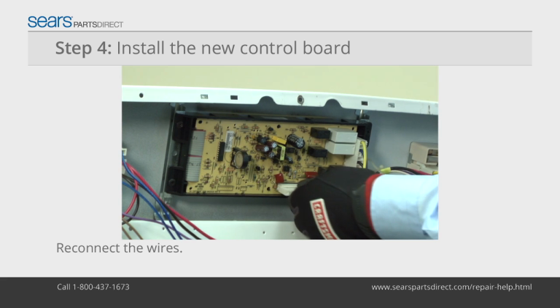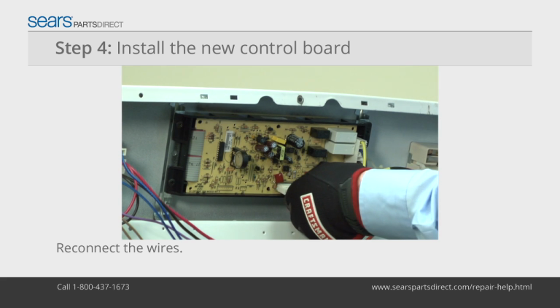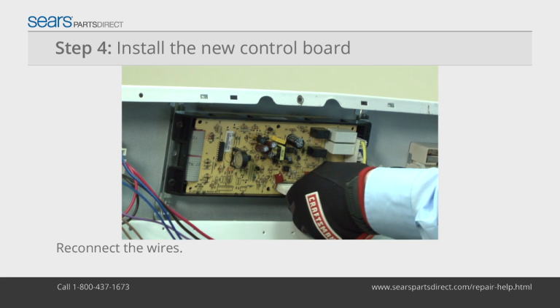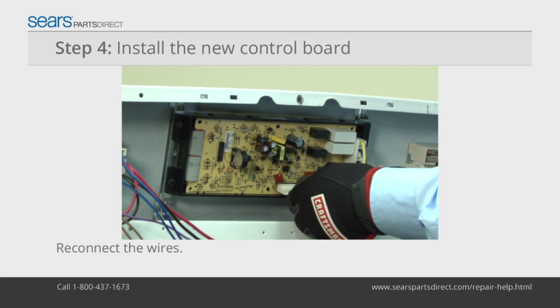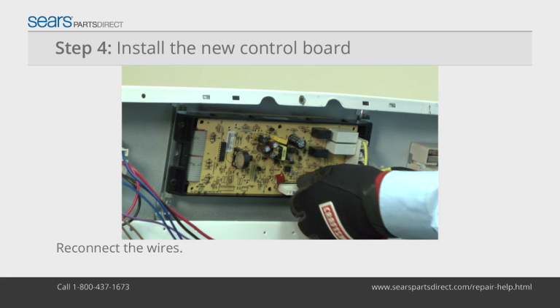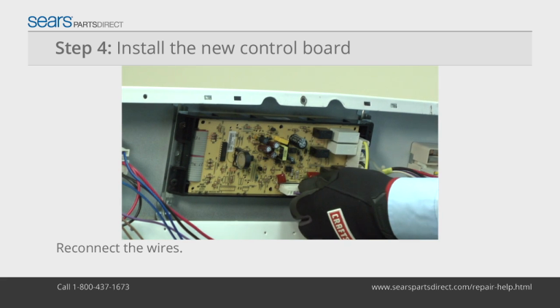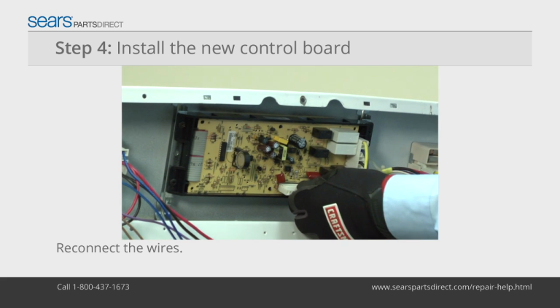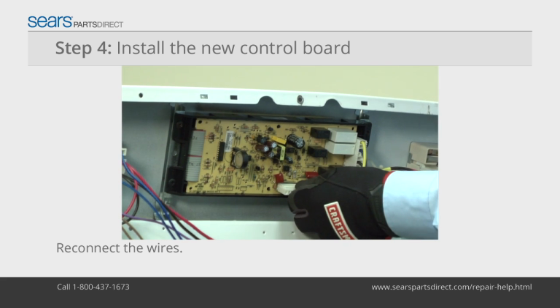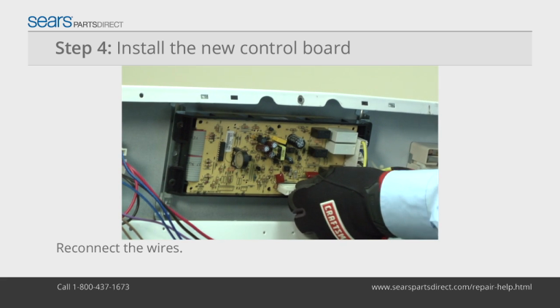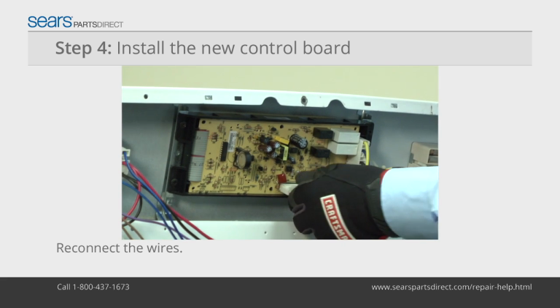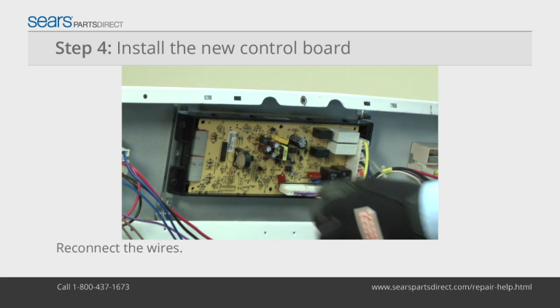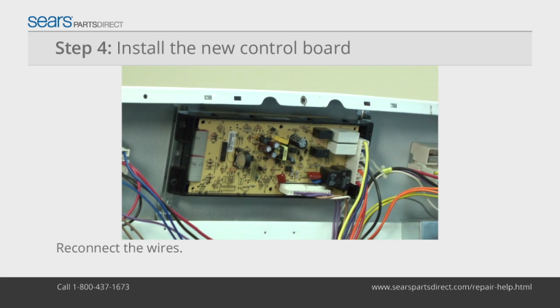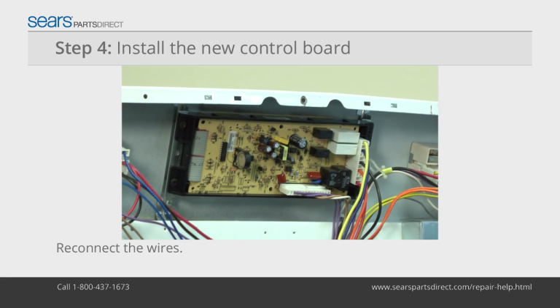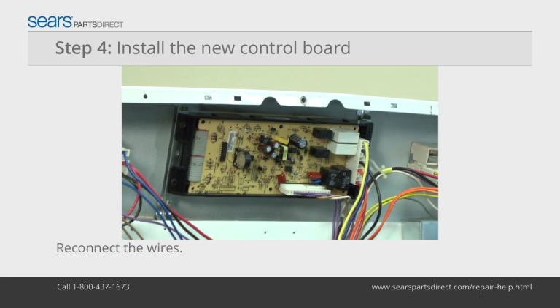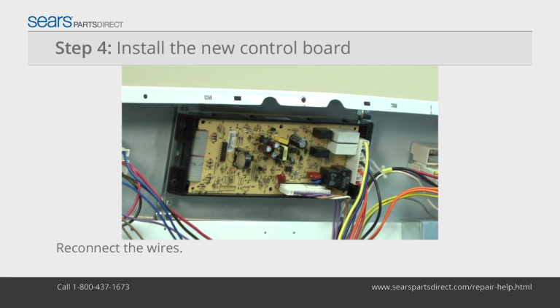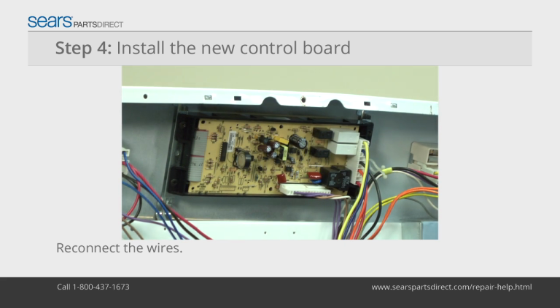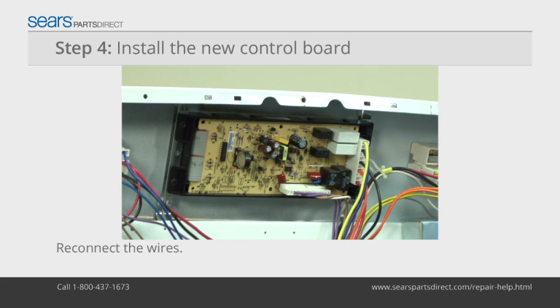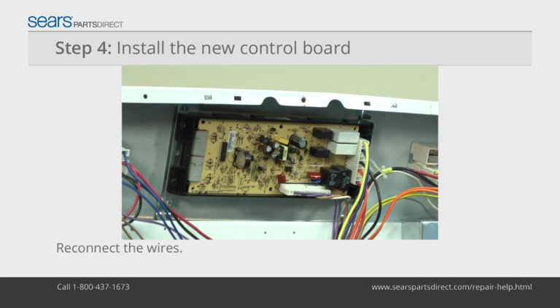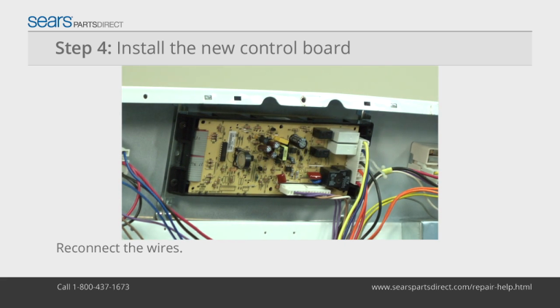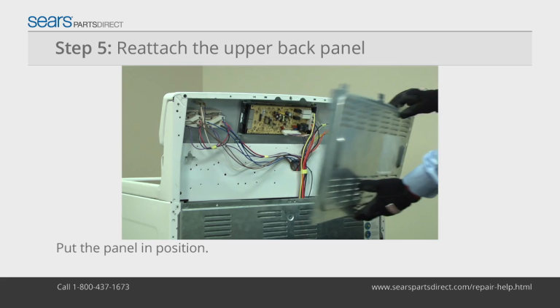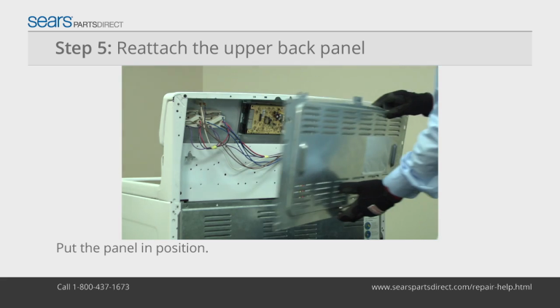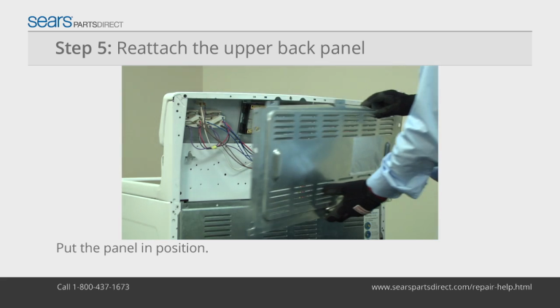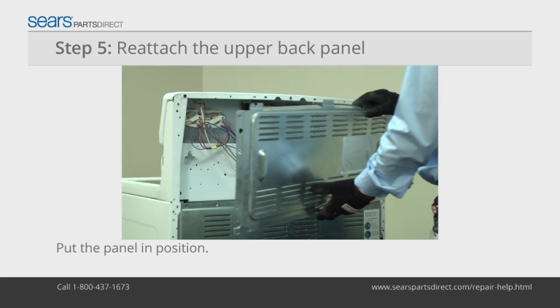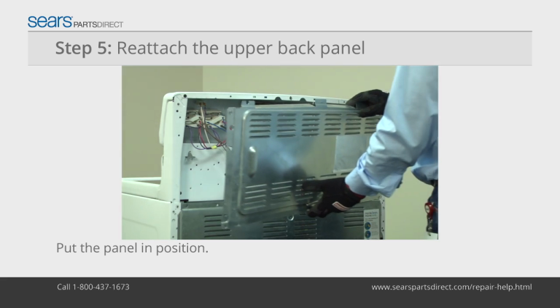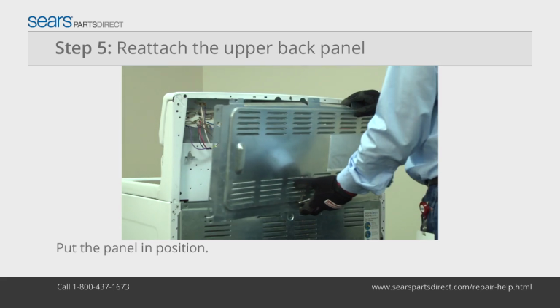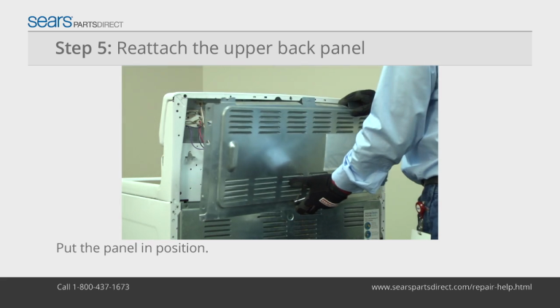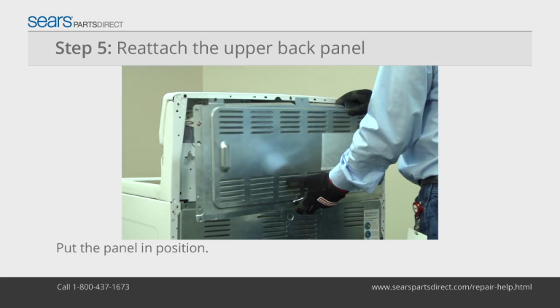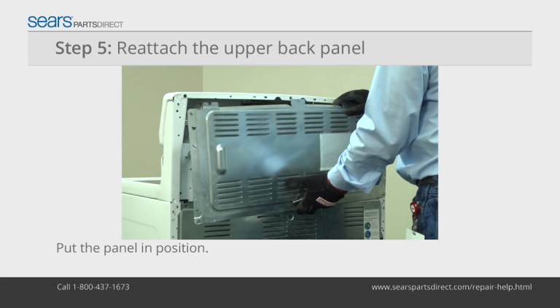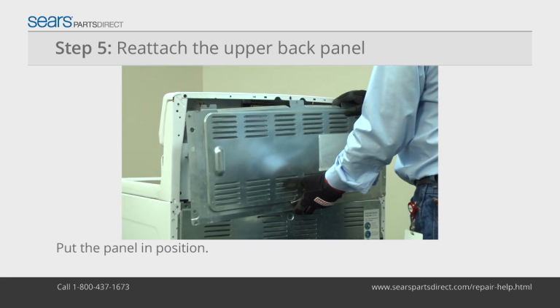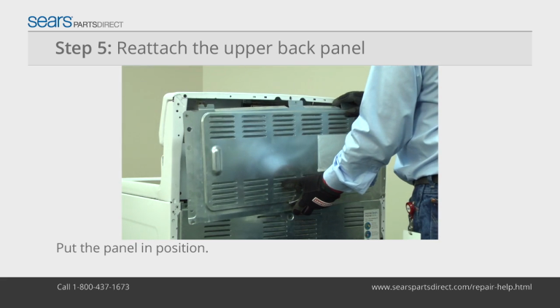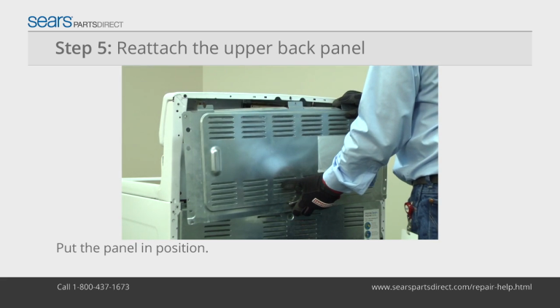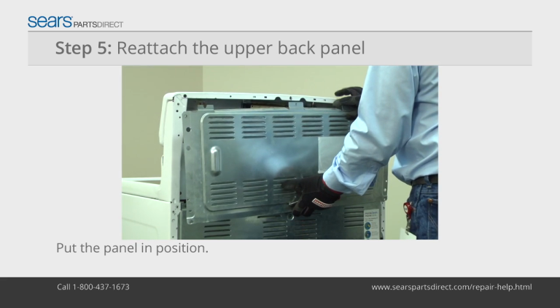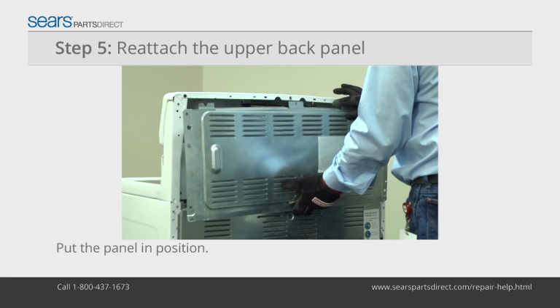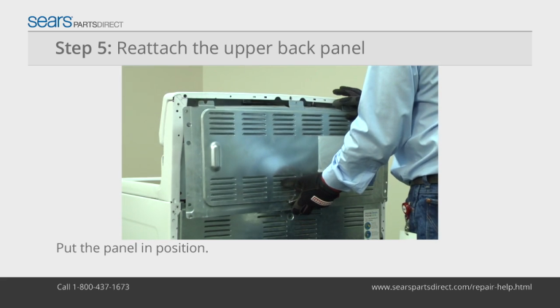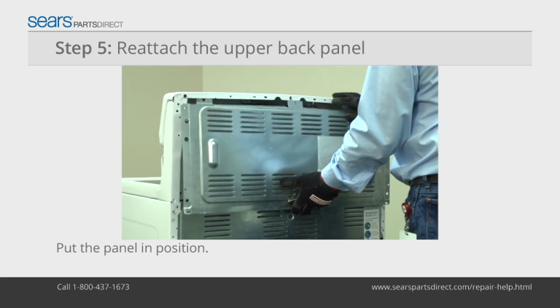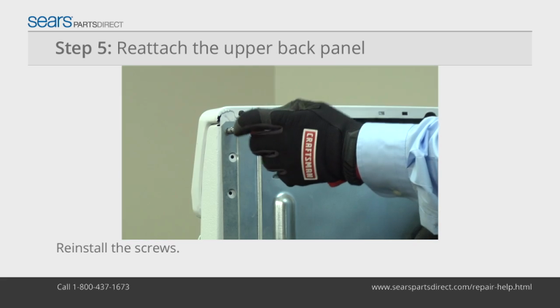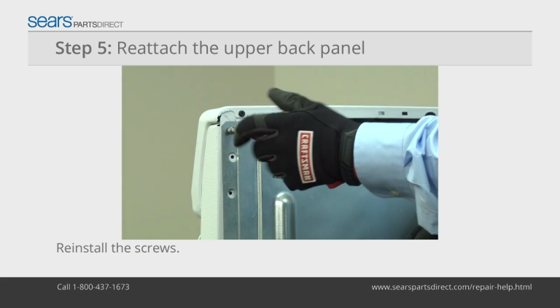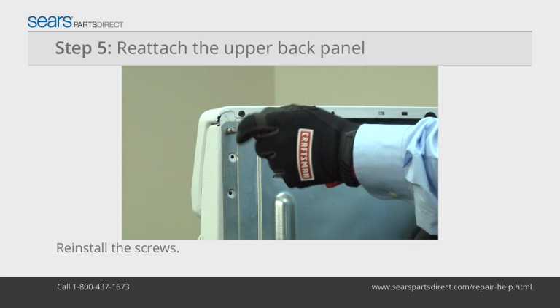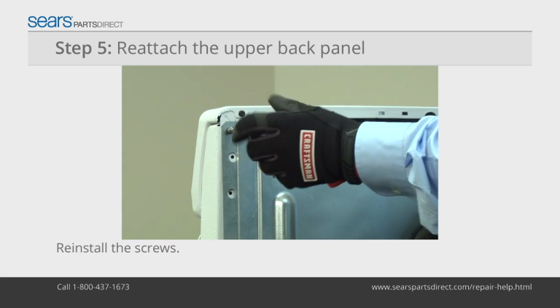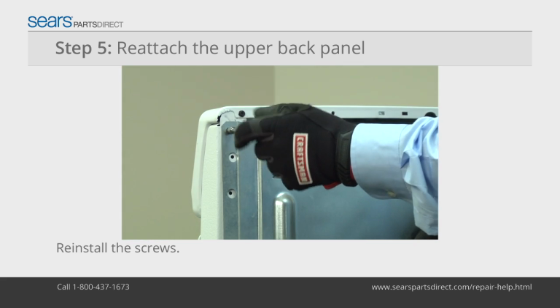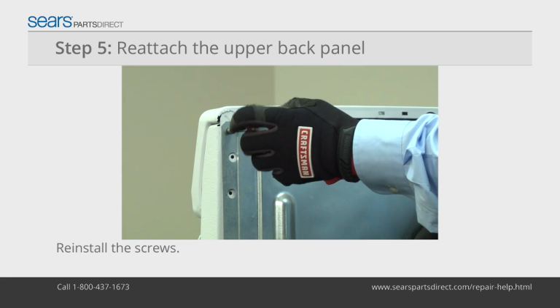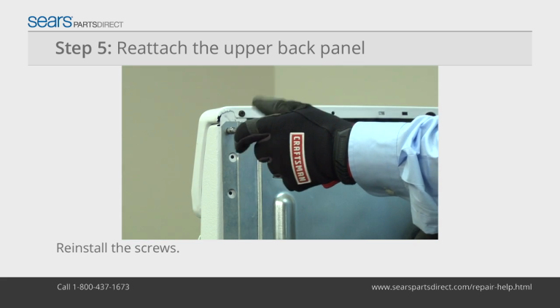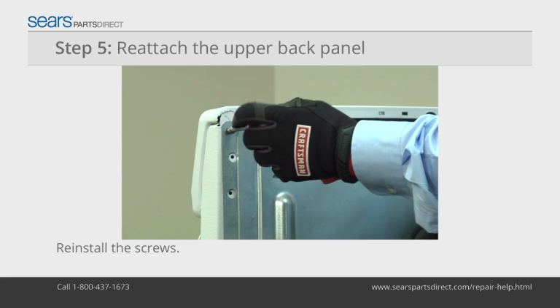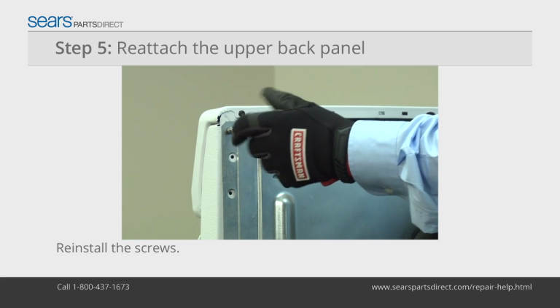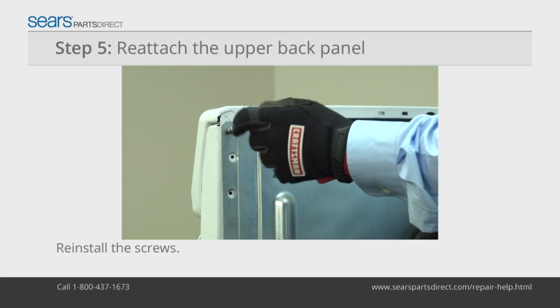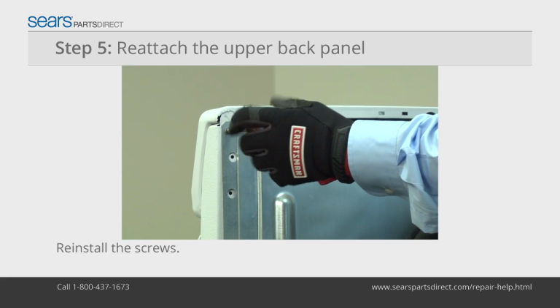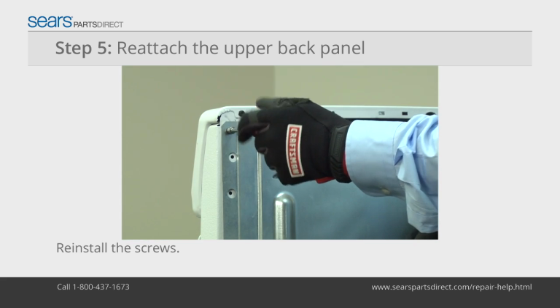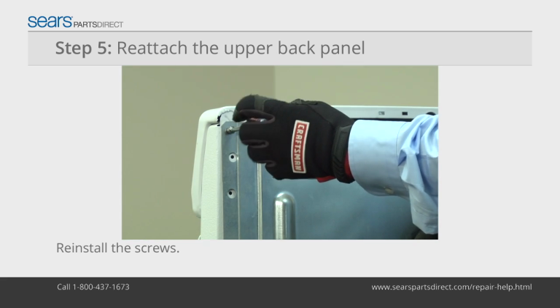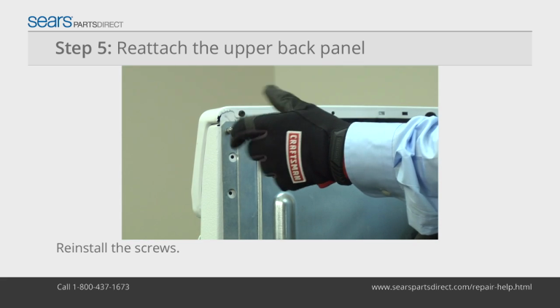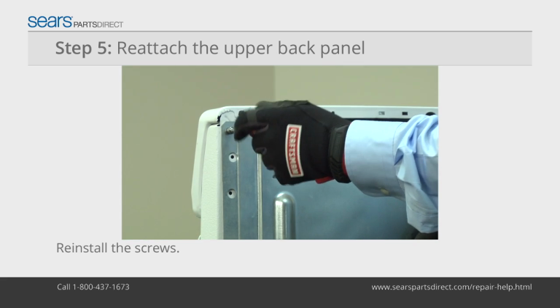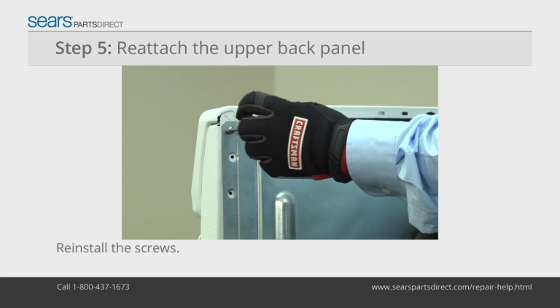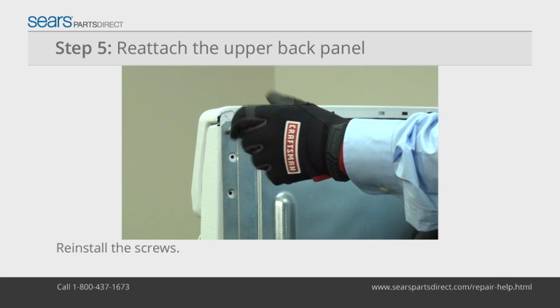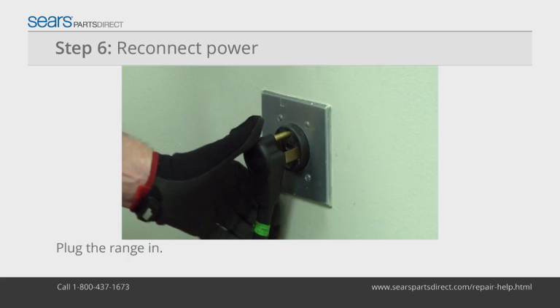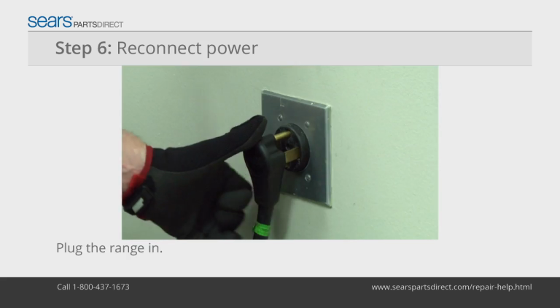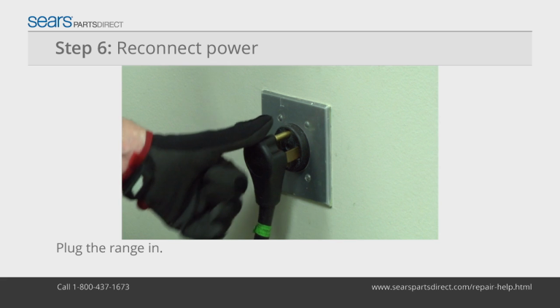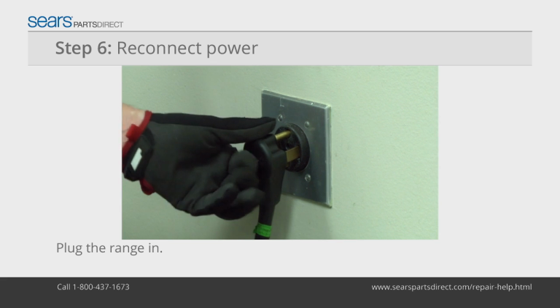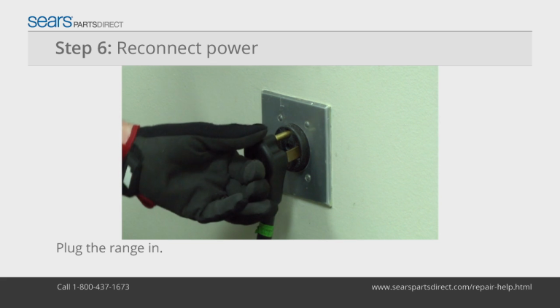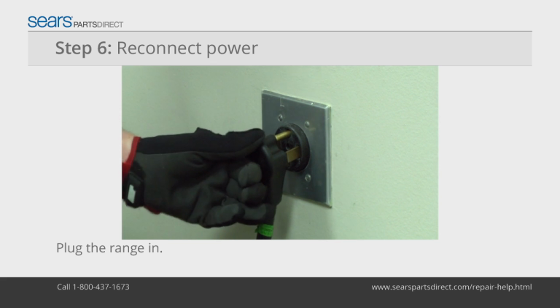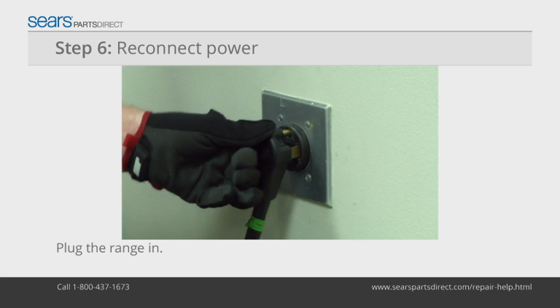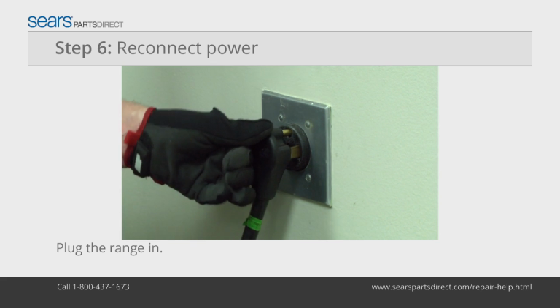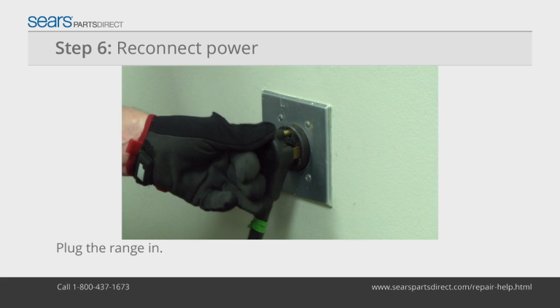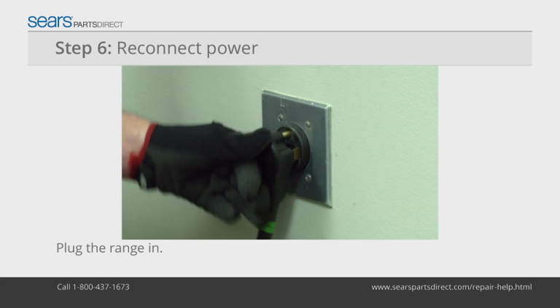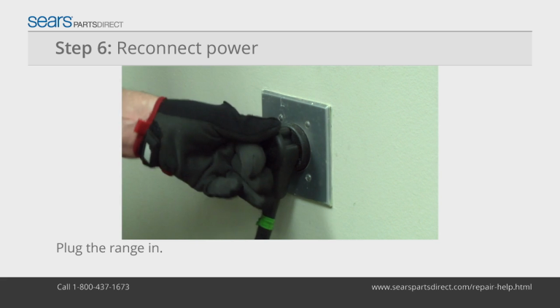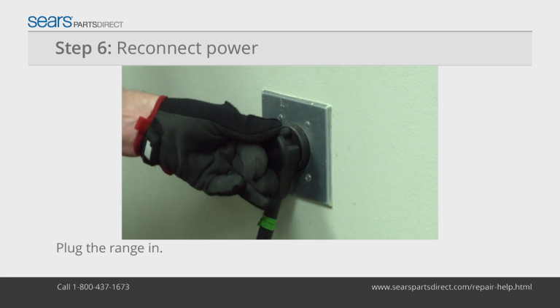Reconnect all of the wires. Put the back panel in position and install the screws. Plug in the range.